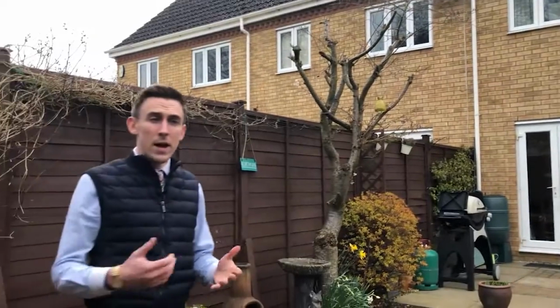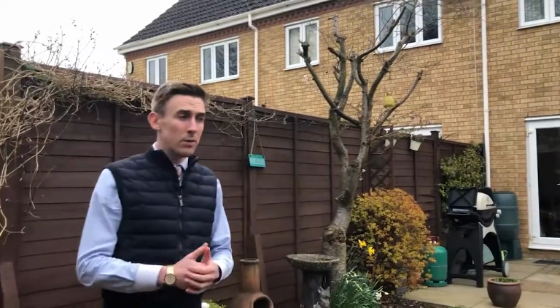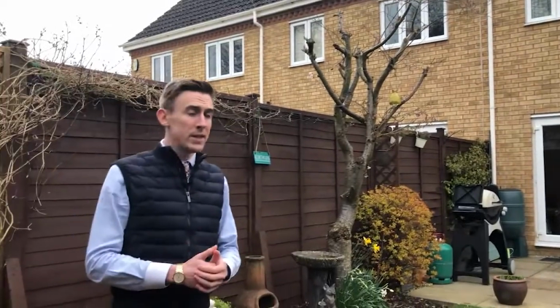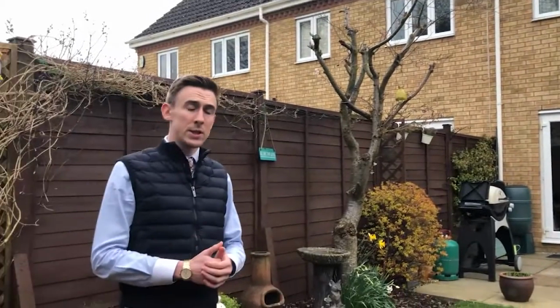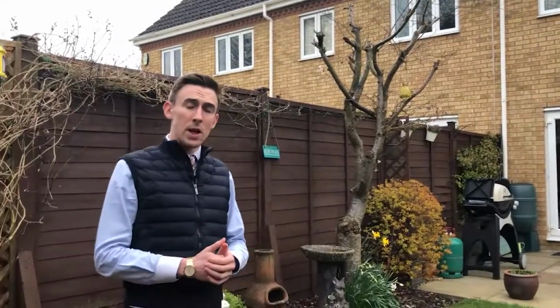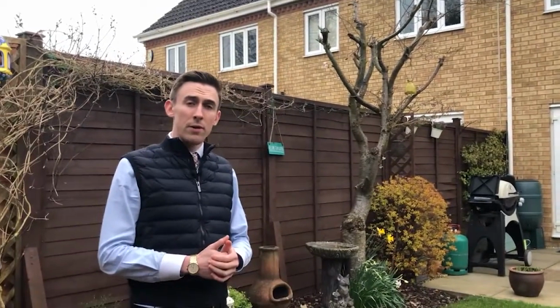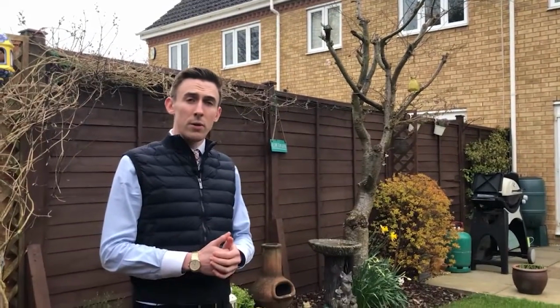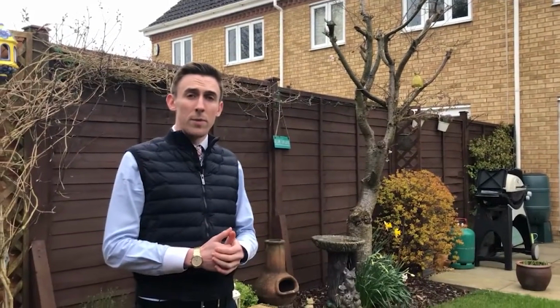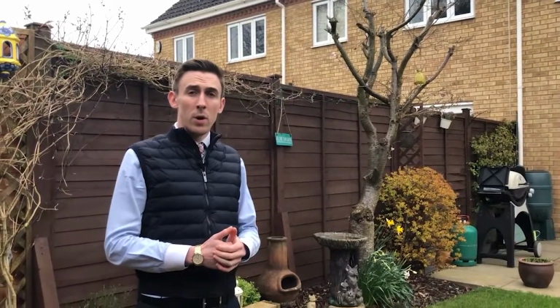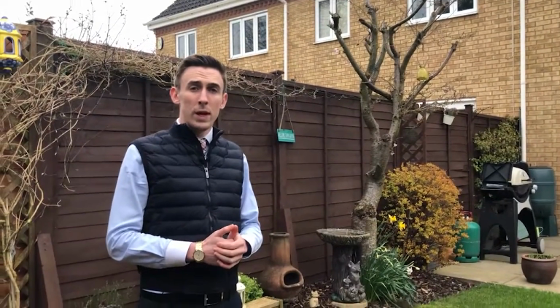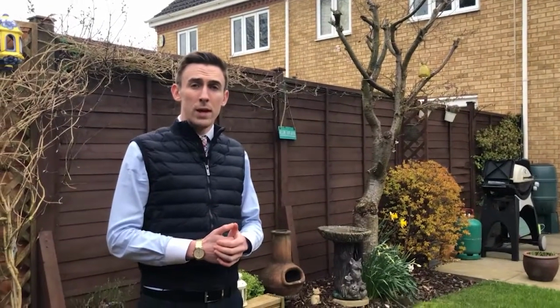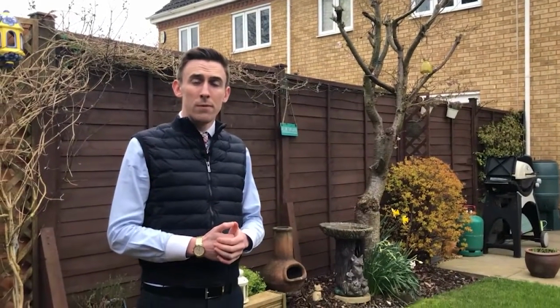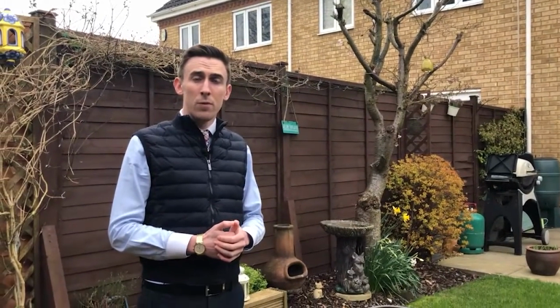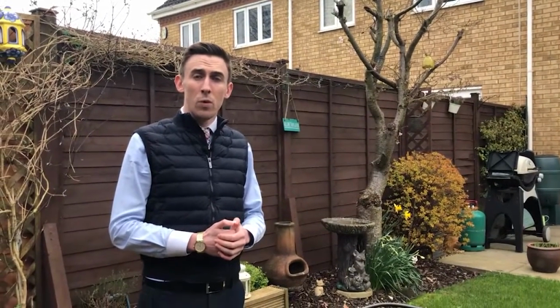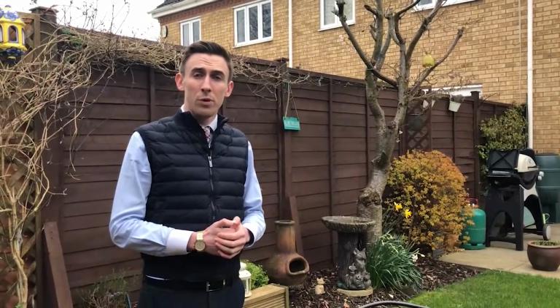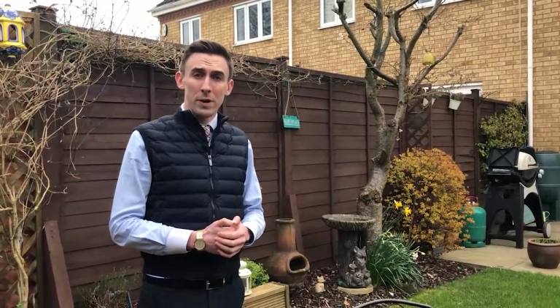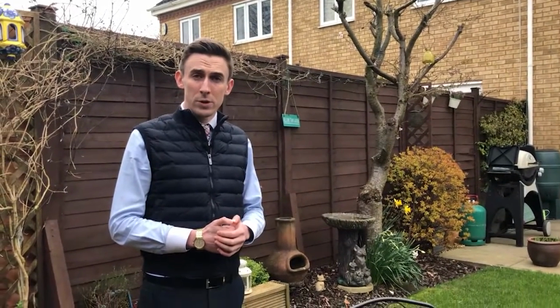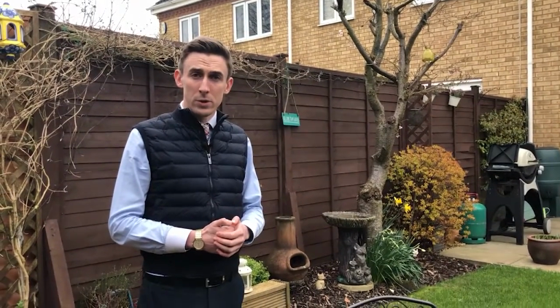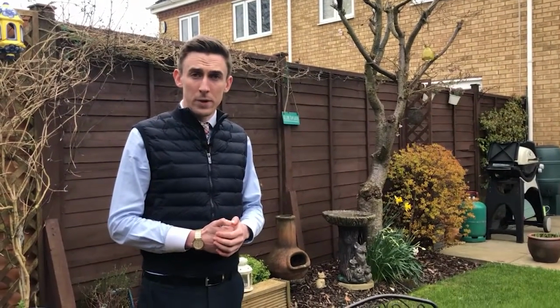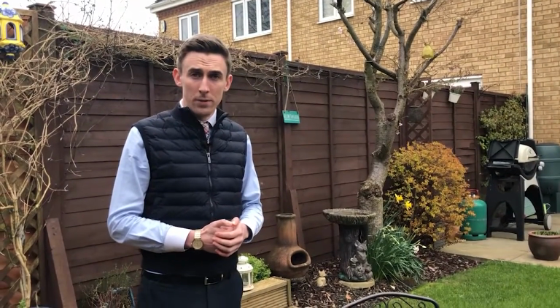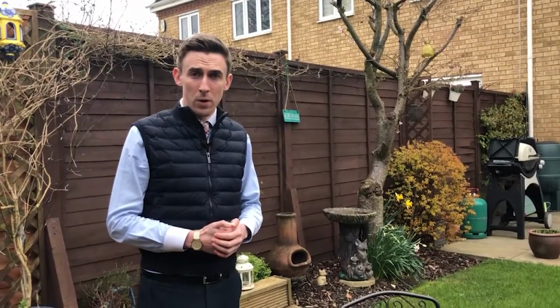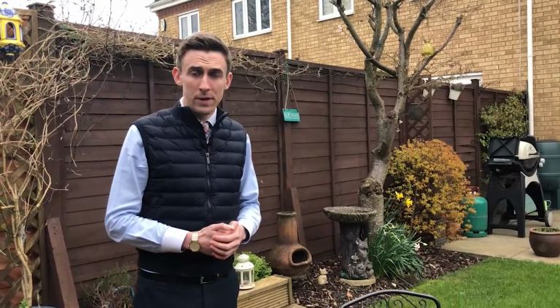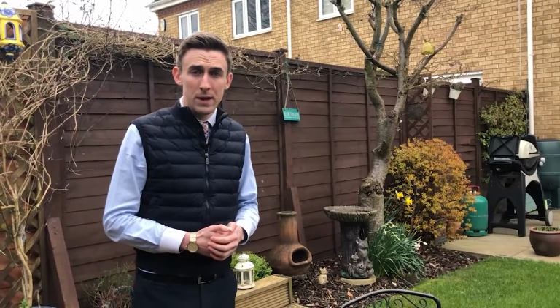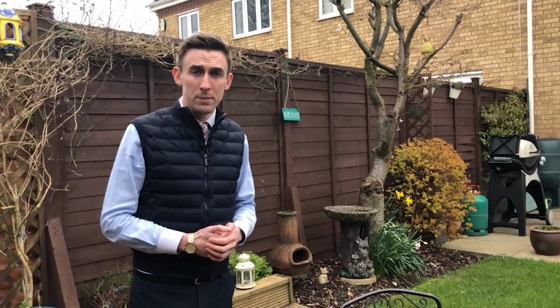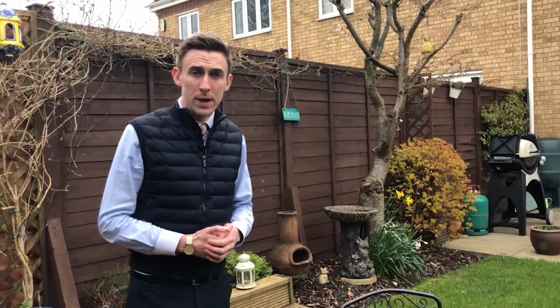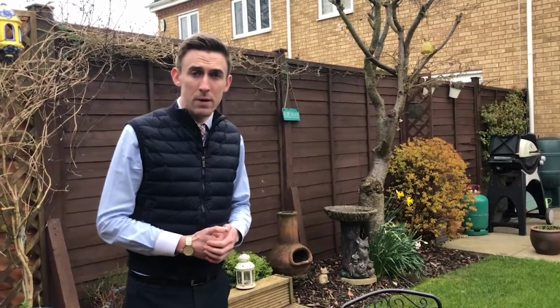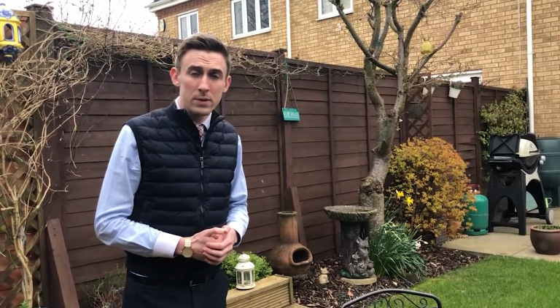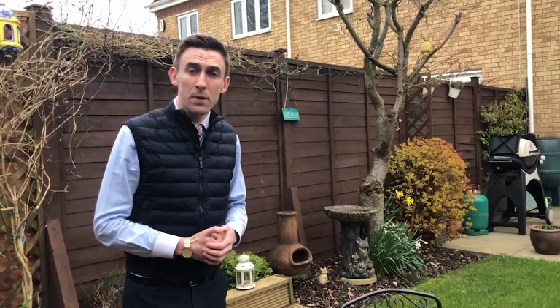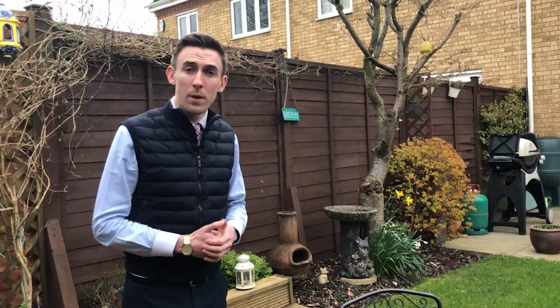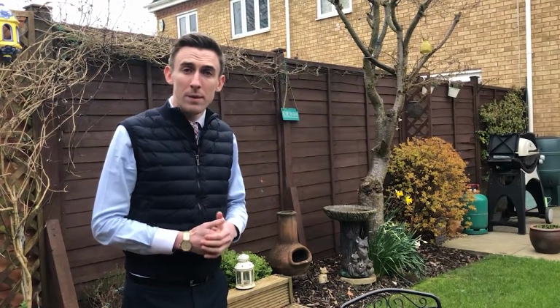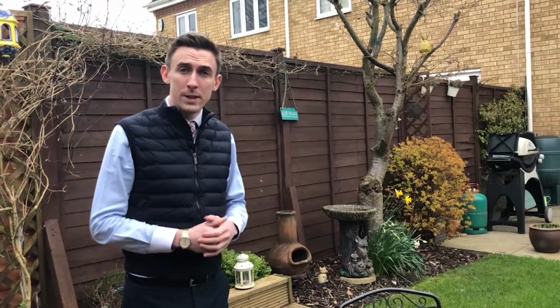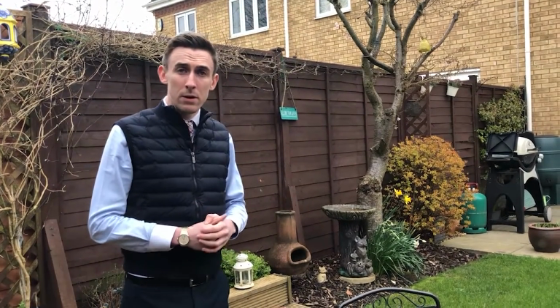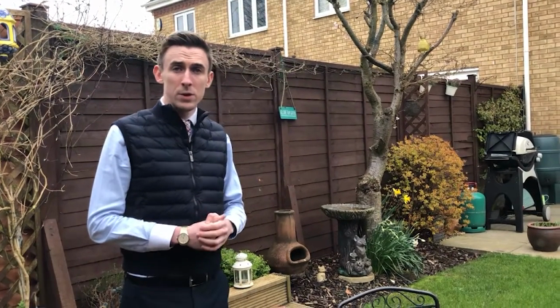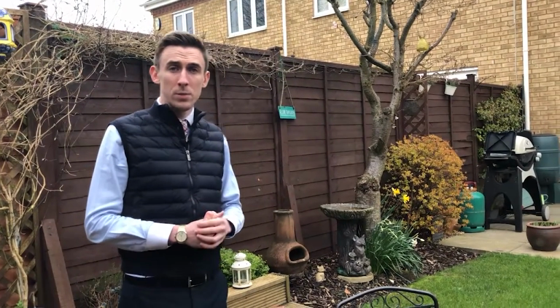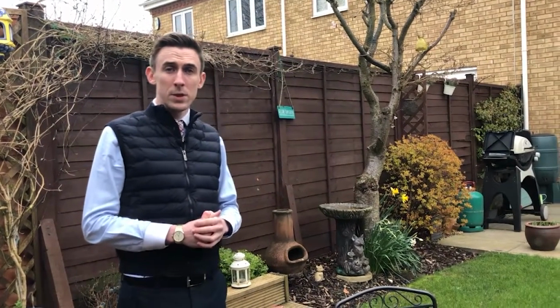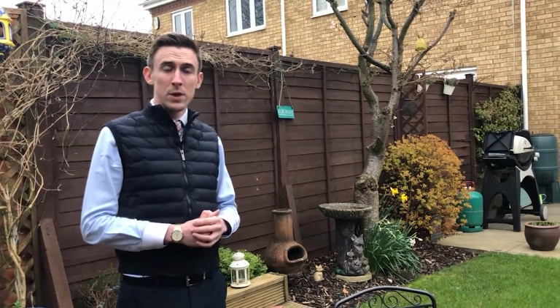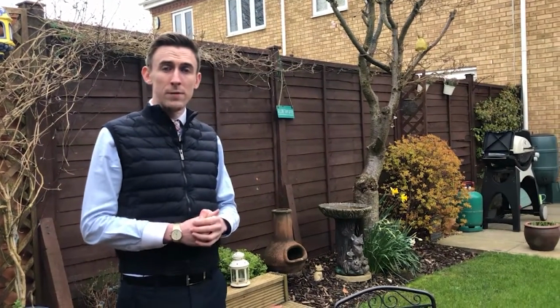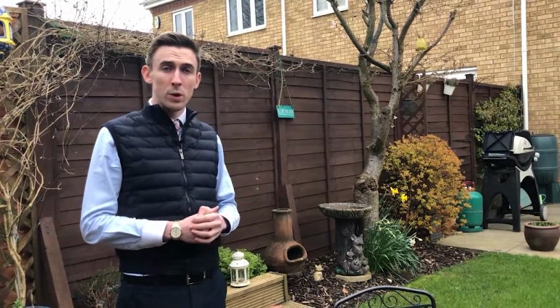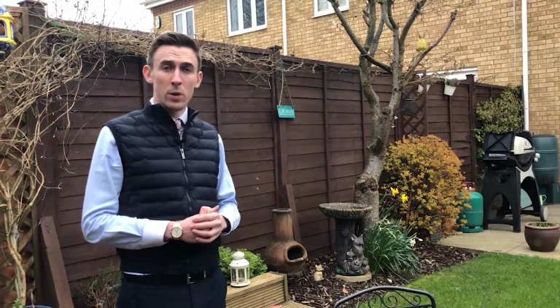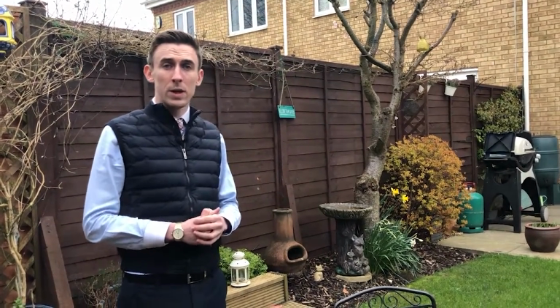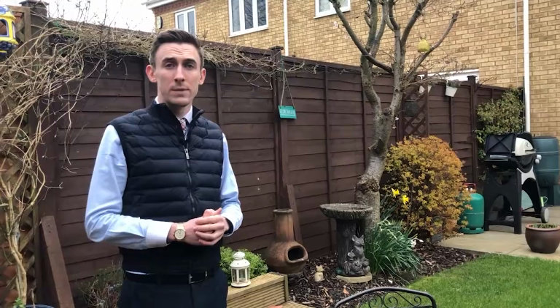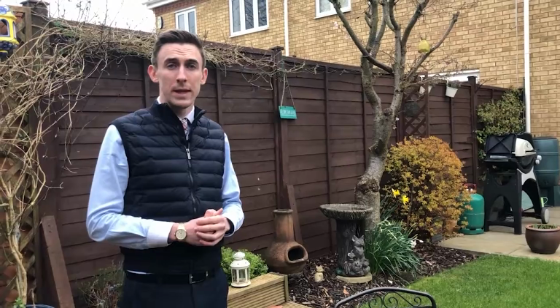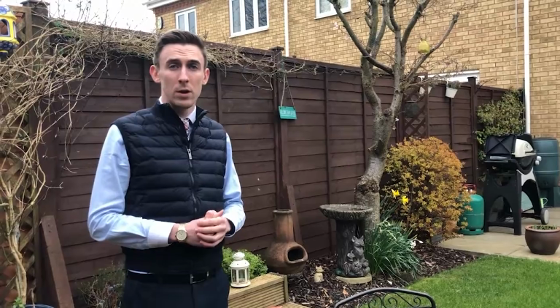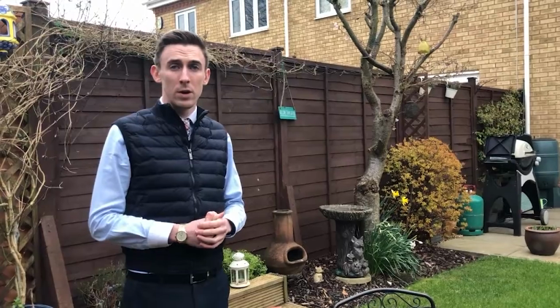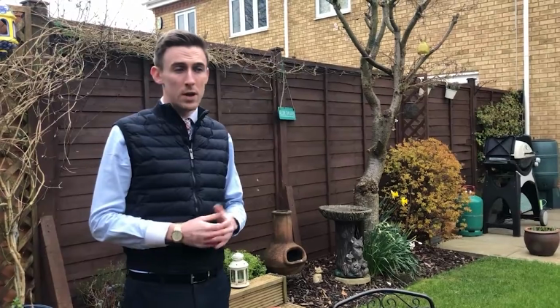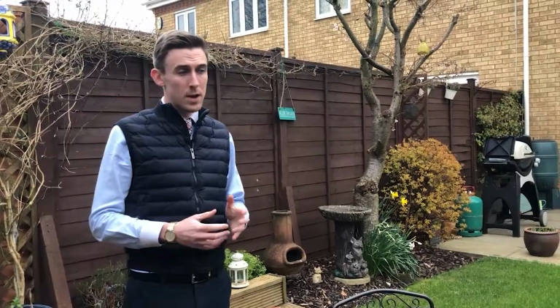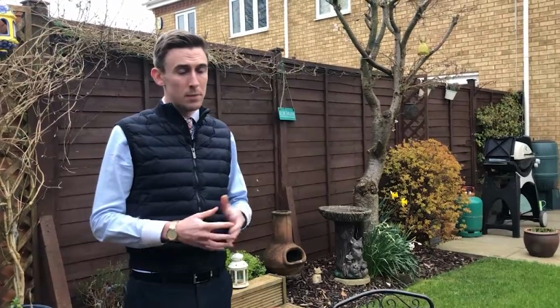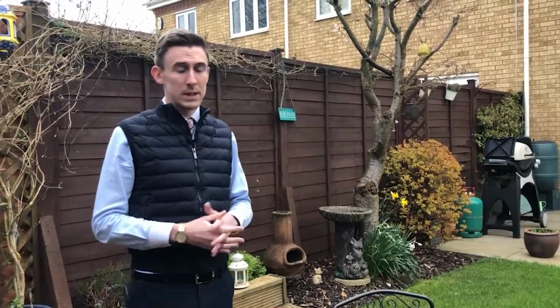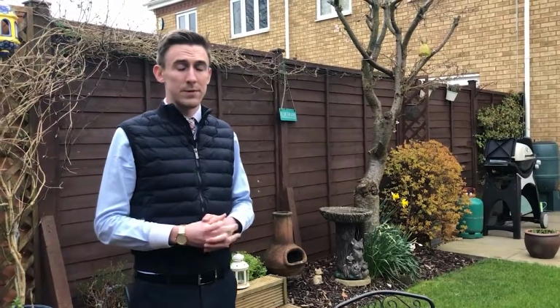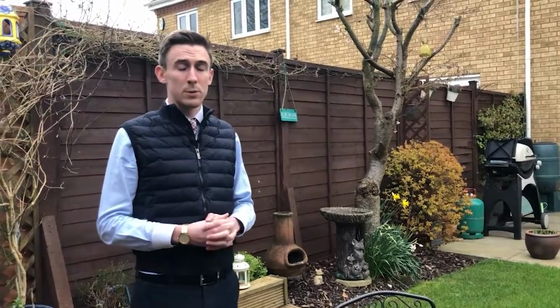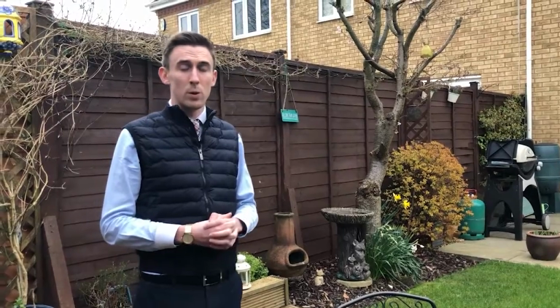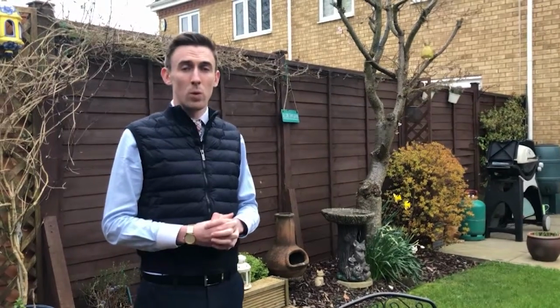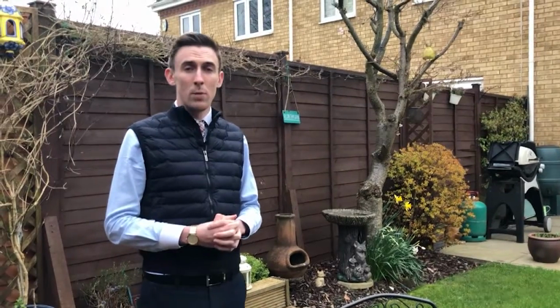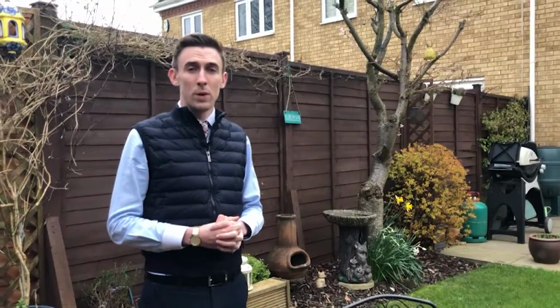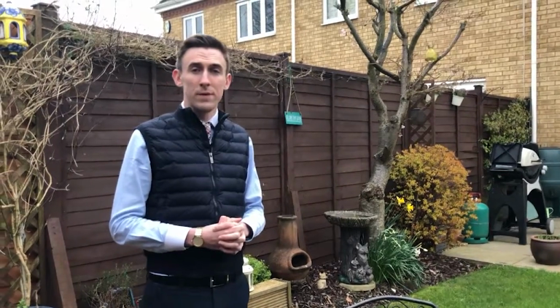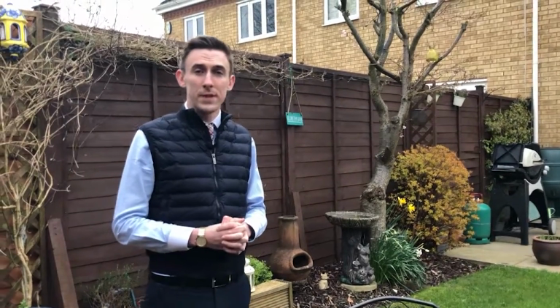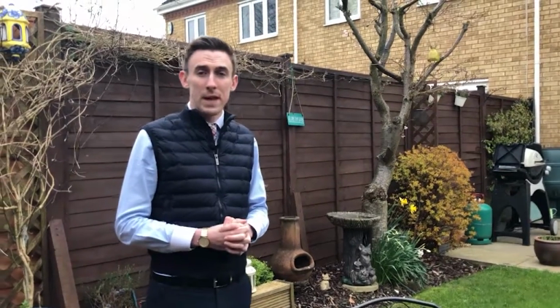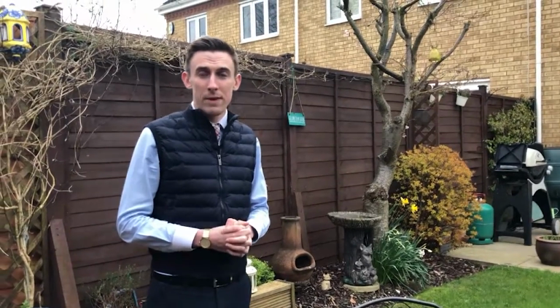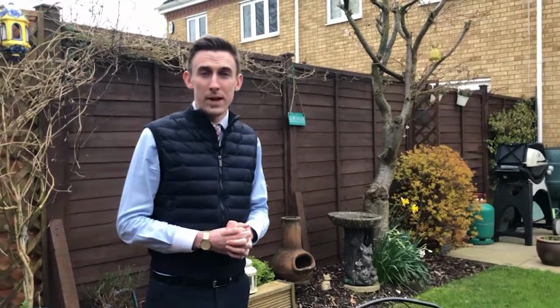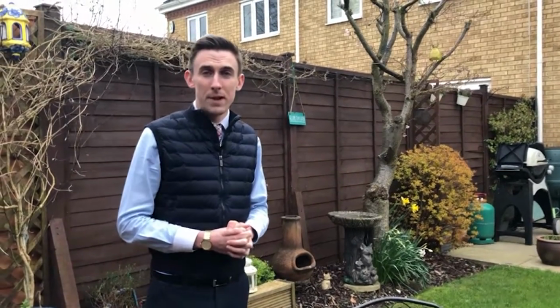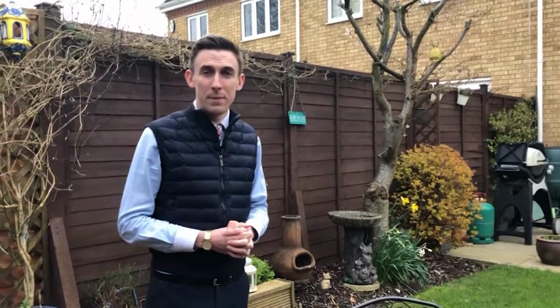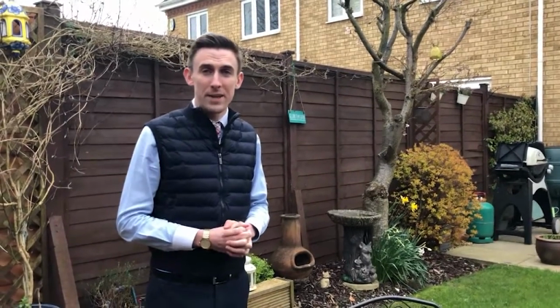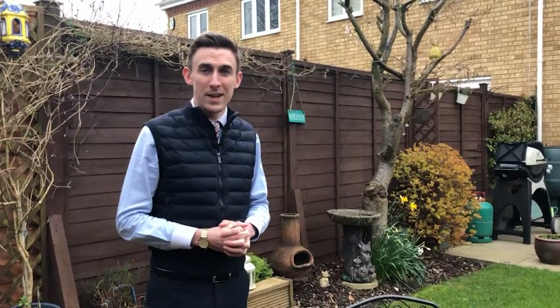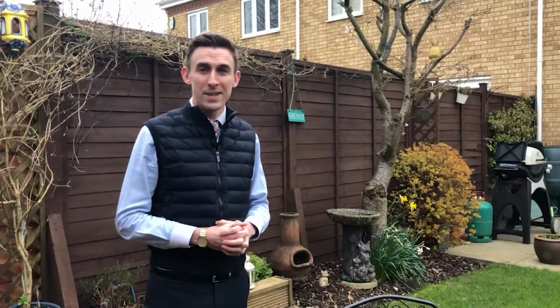This property is currently on the market for £325,000. My name's Darren Thompson — if you'd like to come and take a look, please give us a call. We'd love to see you. Many thanks.